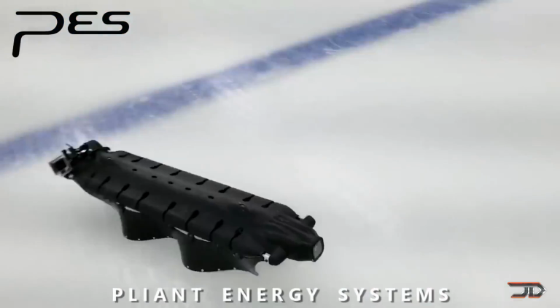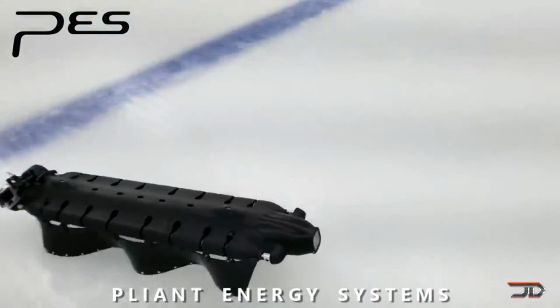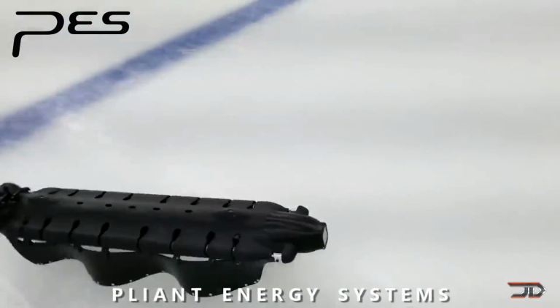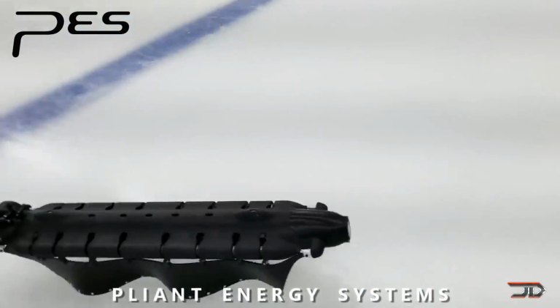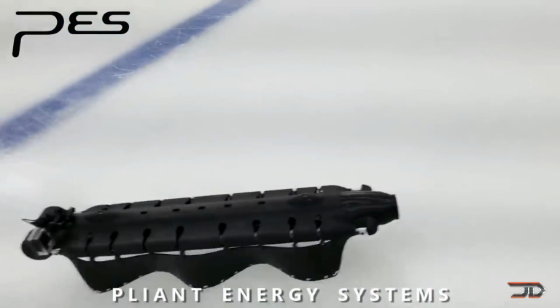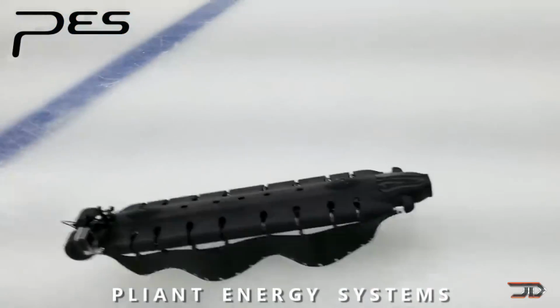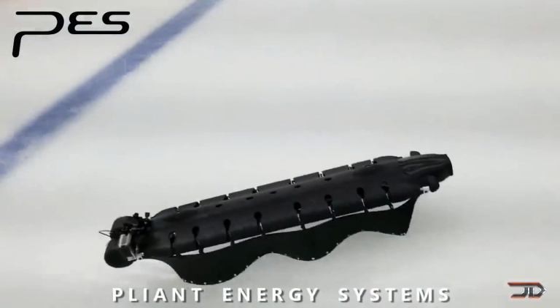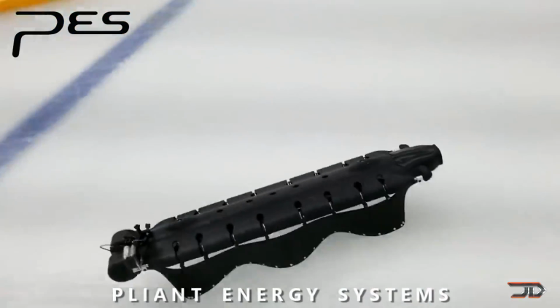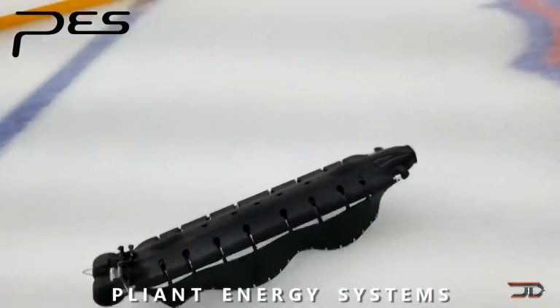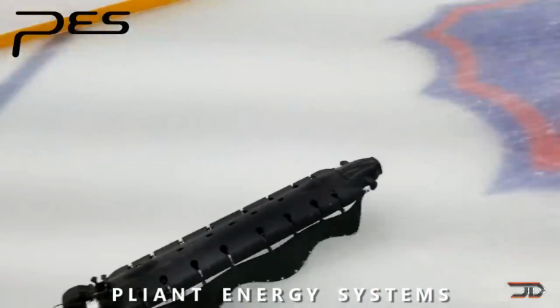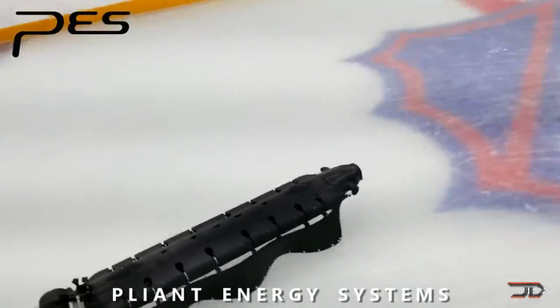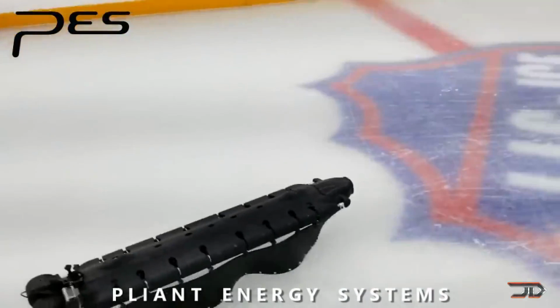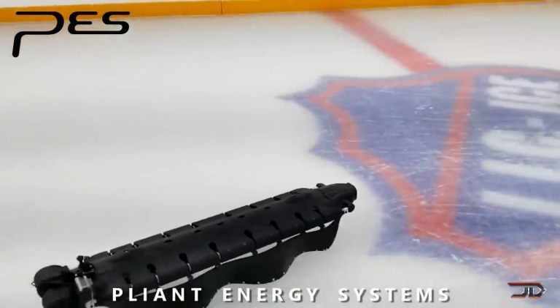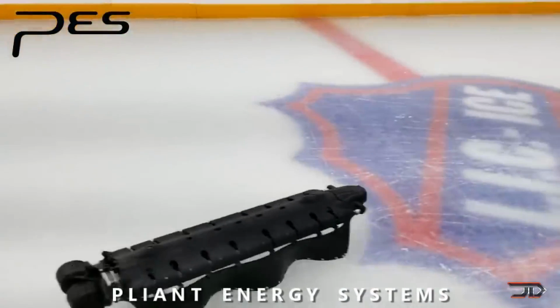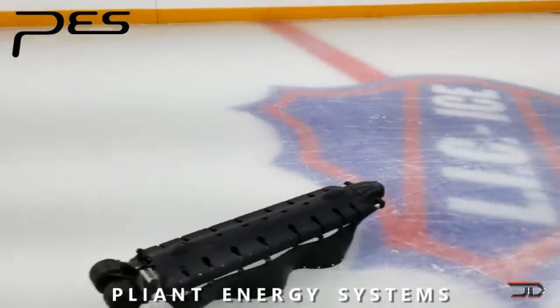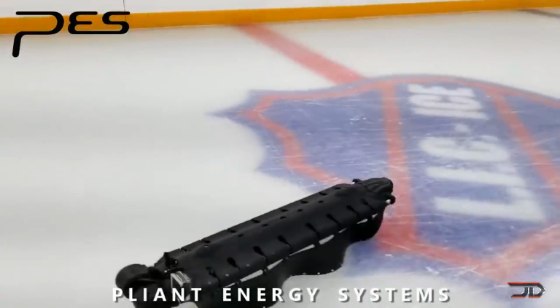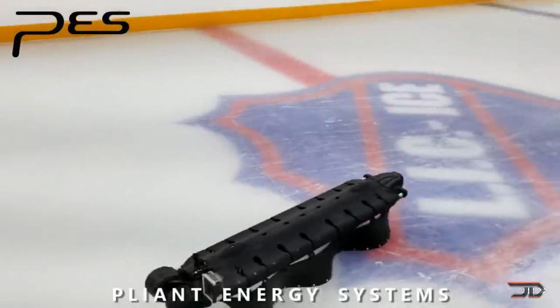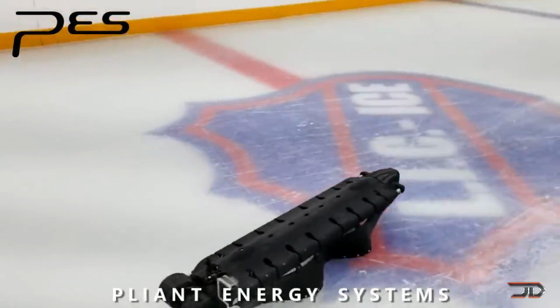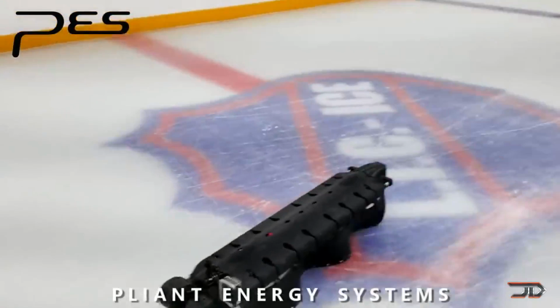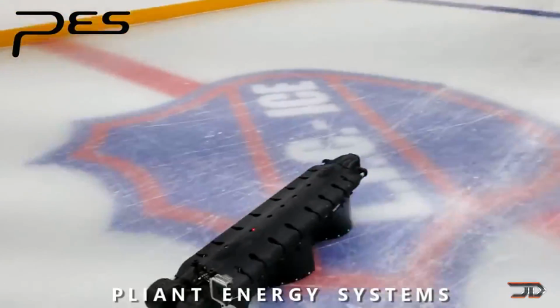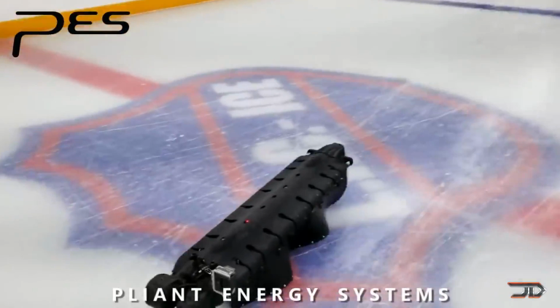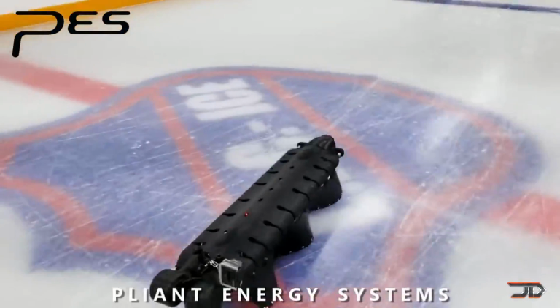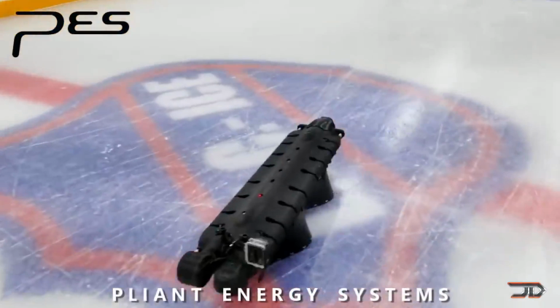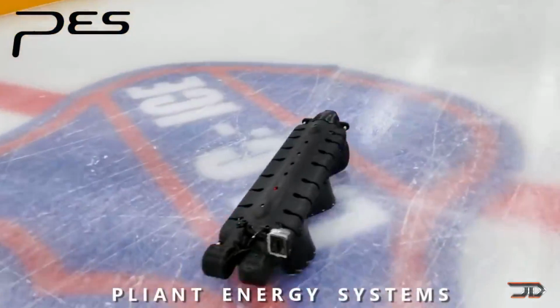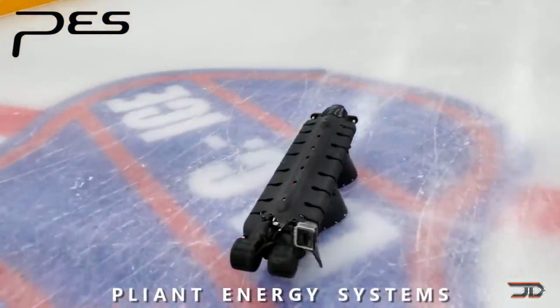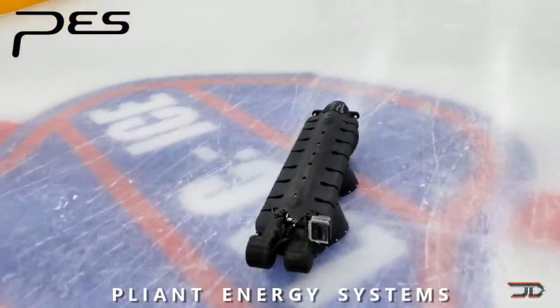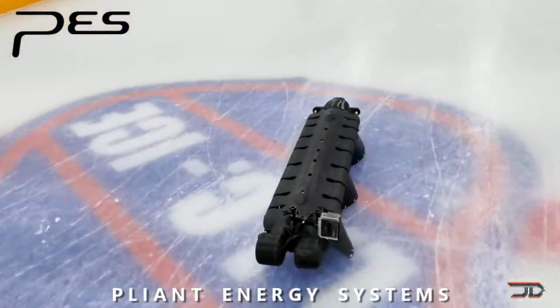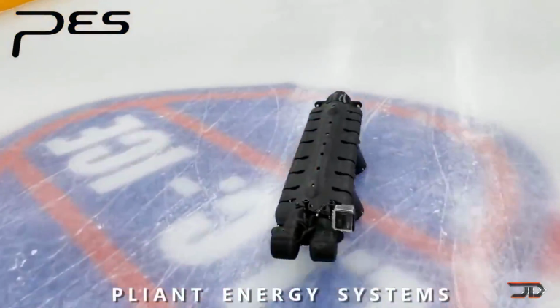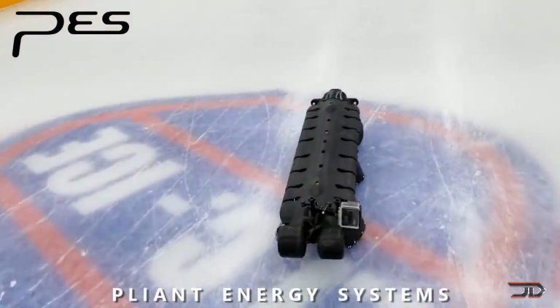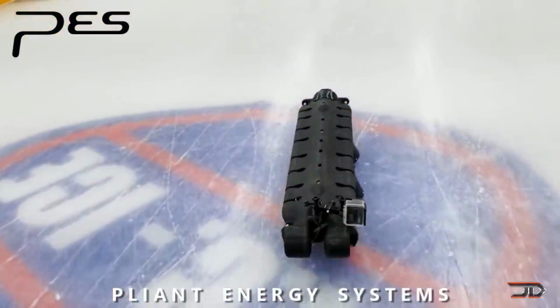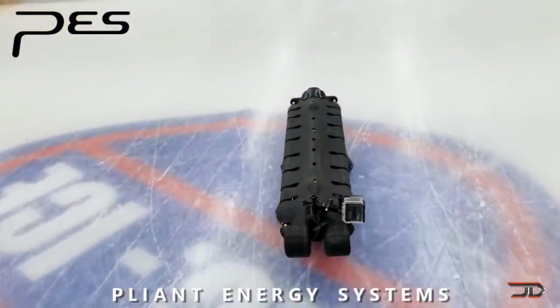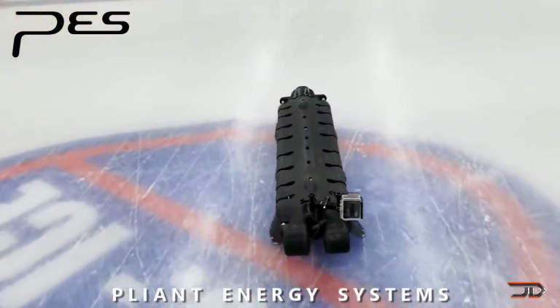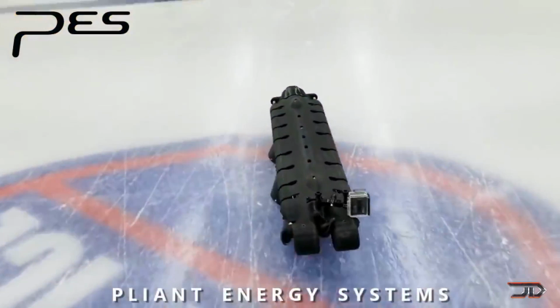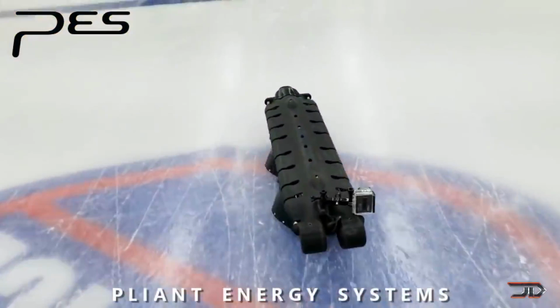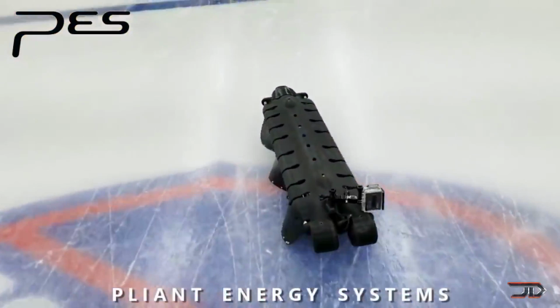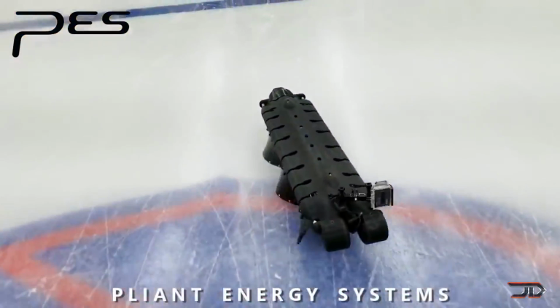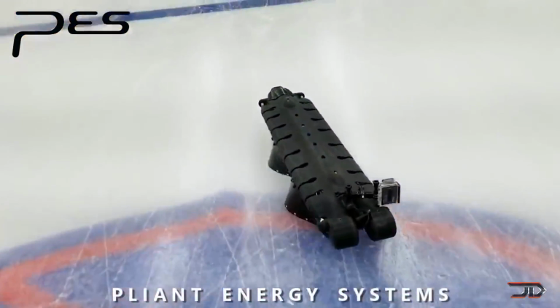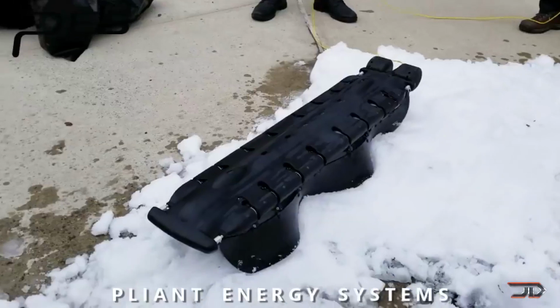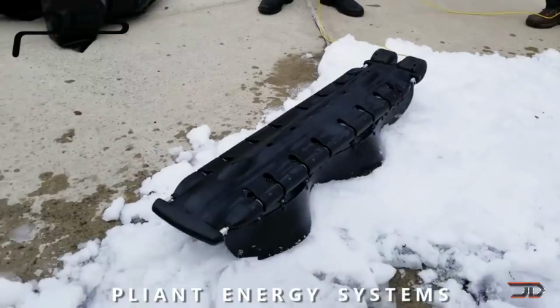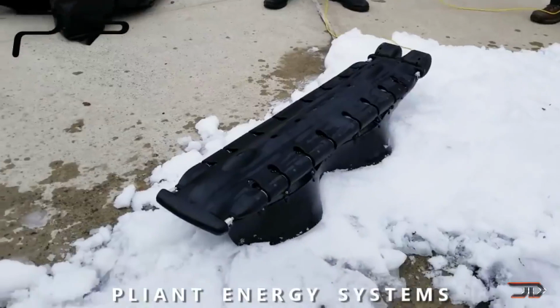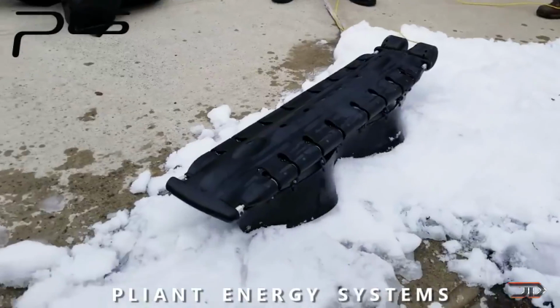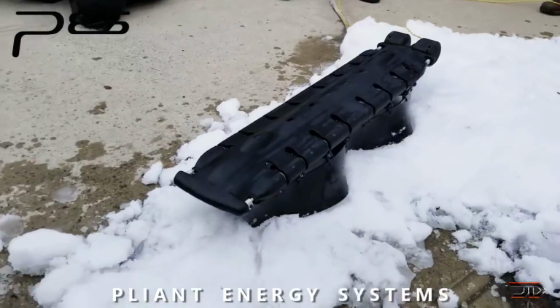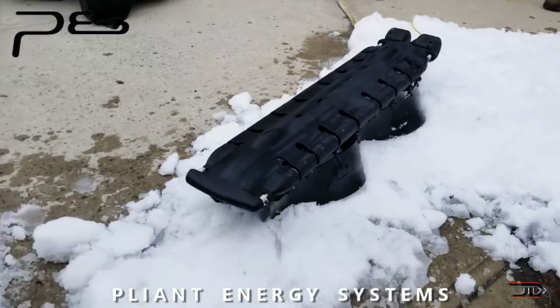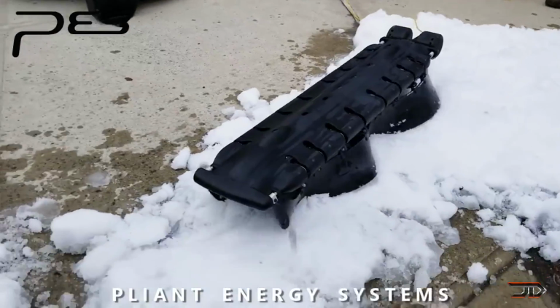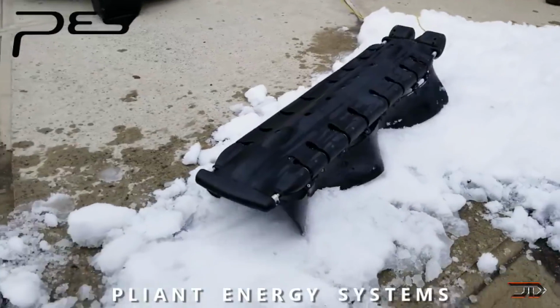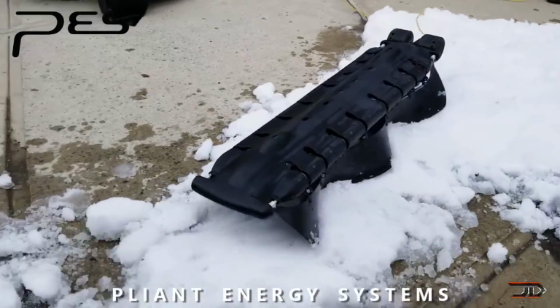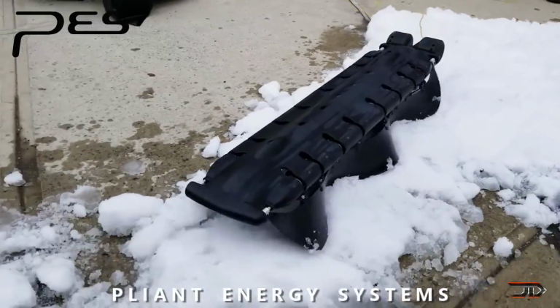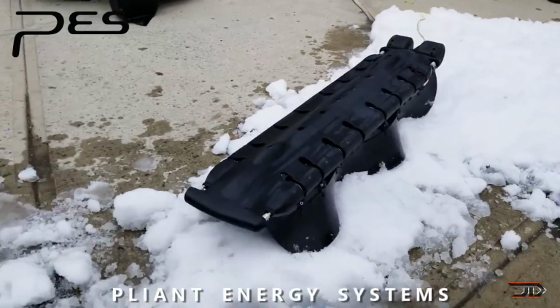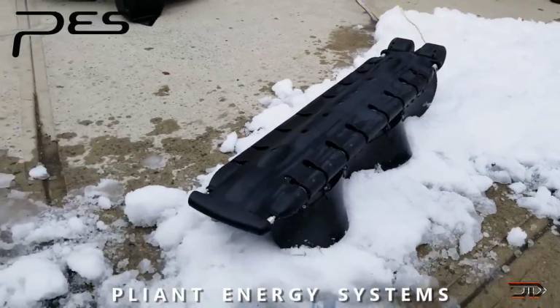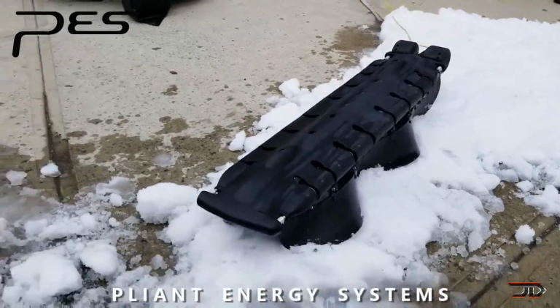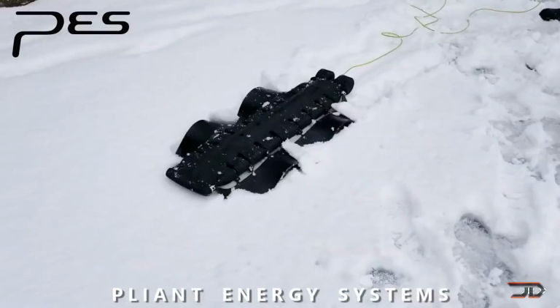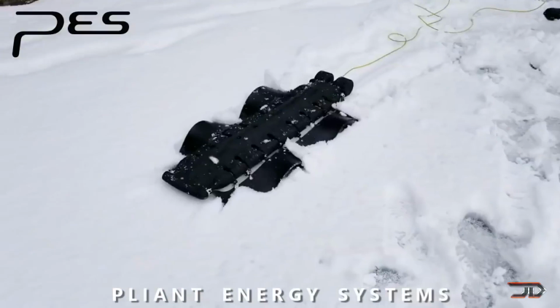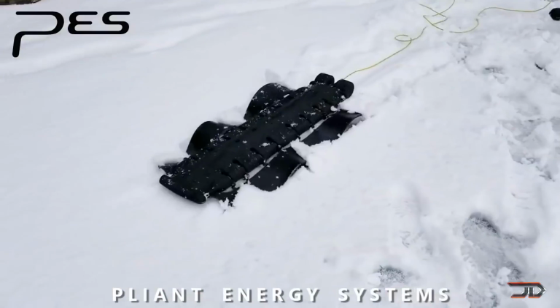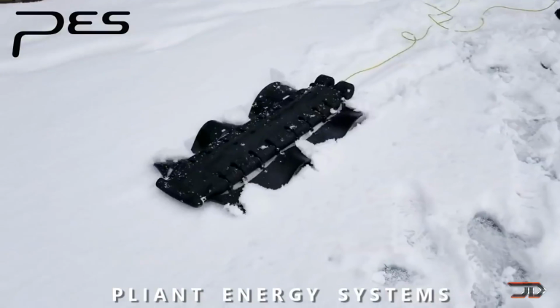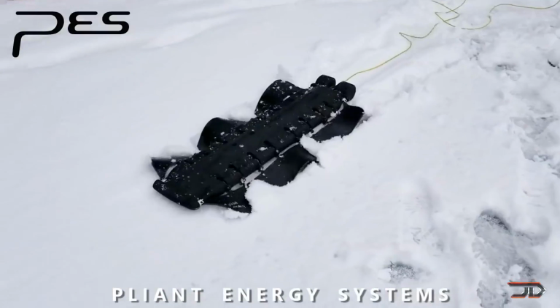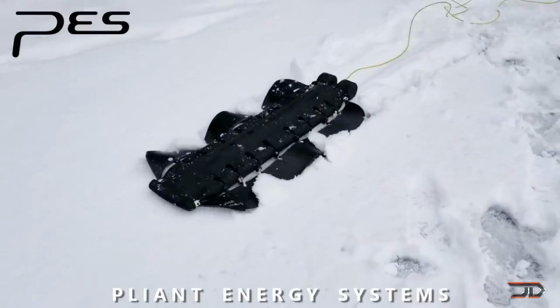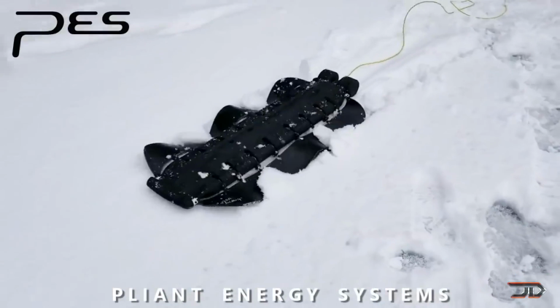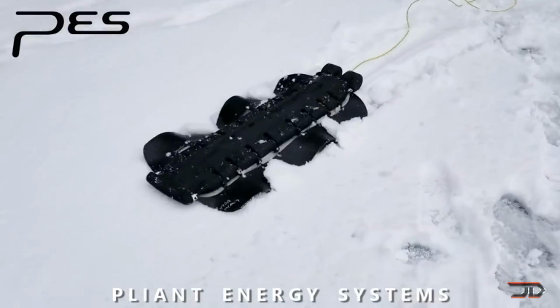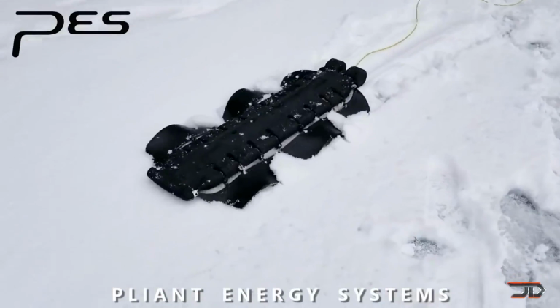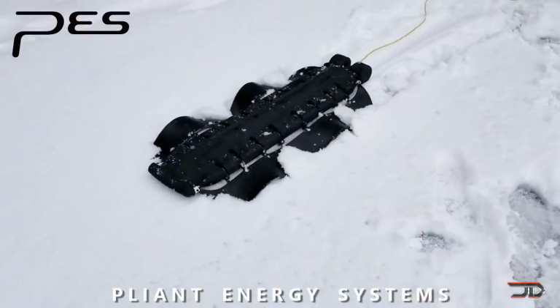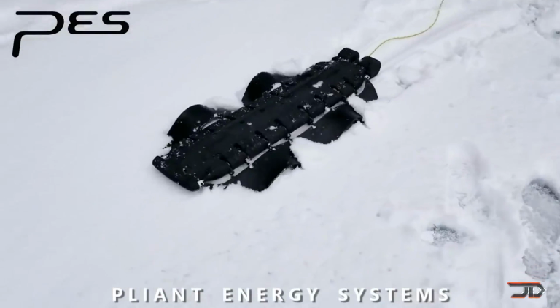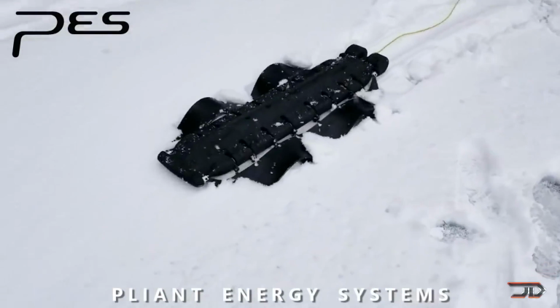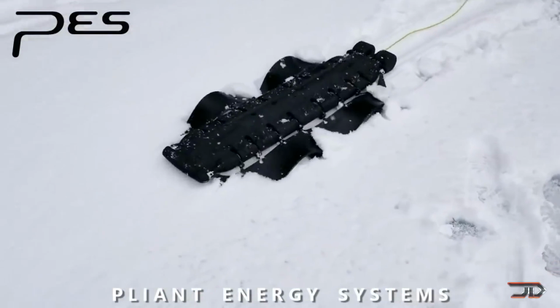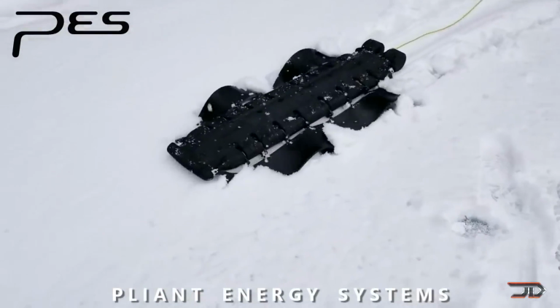Unfortunately, the V-locks is not officially for sale just yet, but it will soon be spawning underlings and taking over the ocean in just a couple of years.